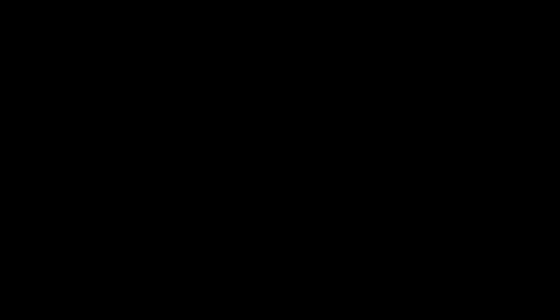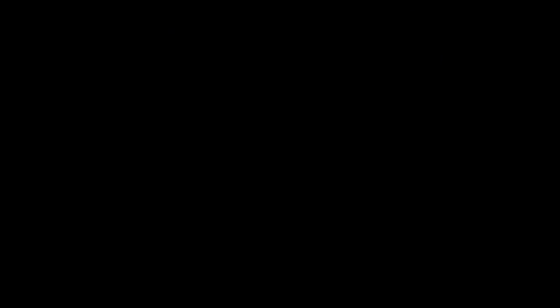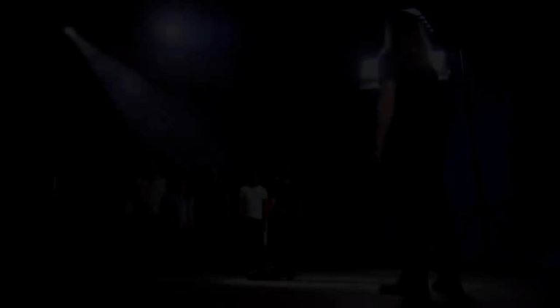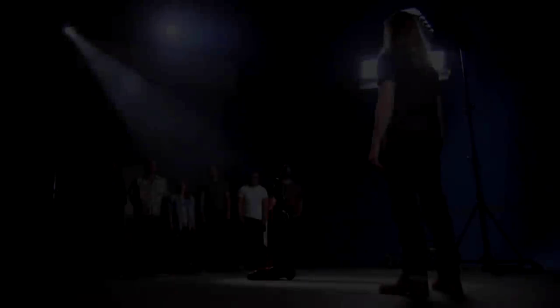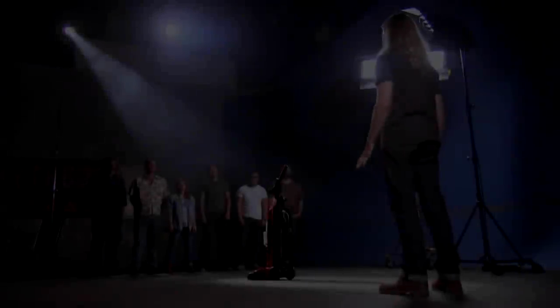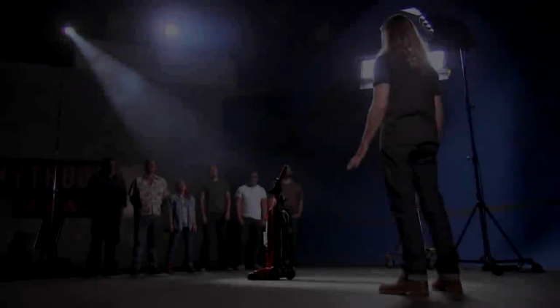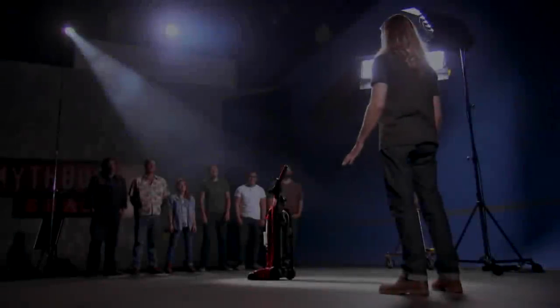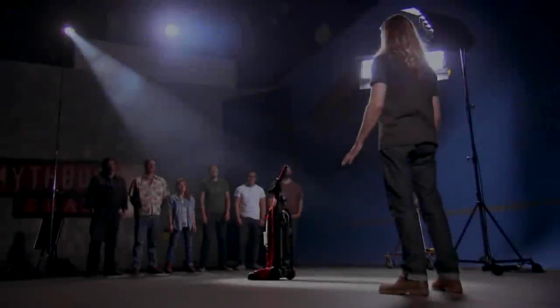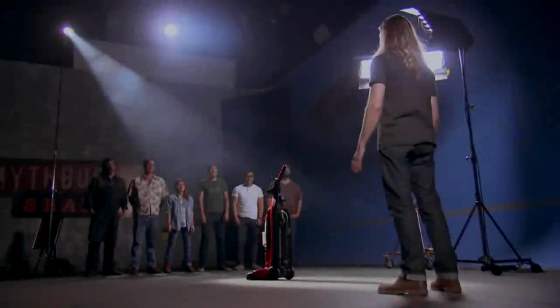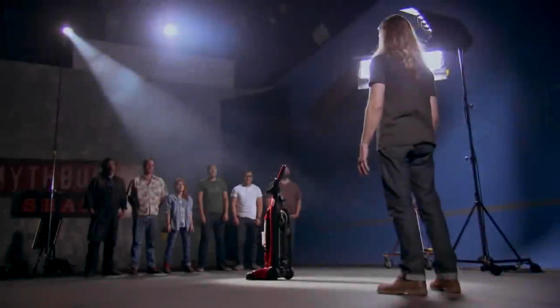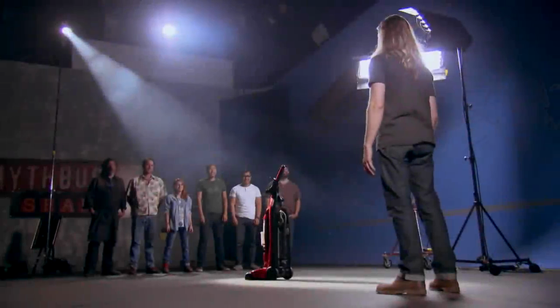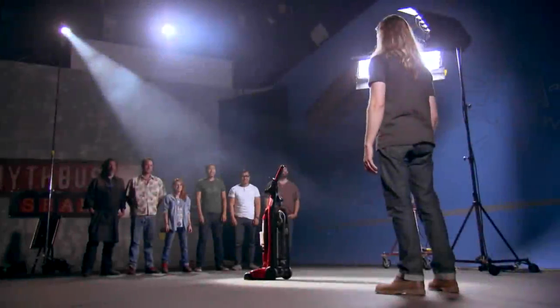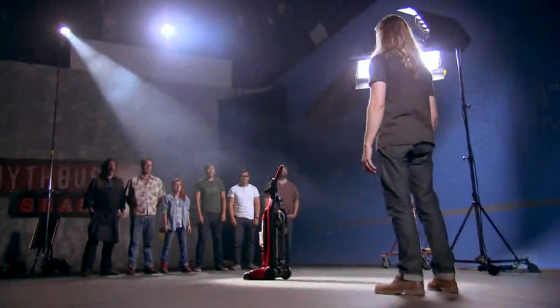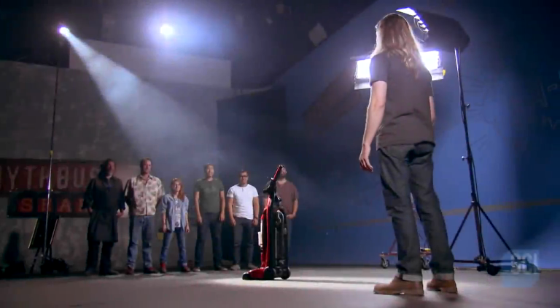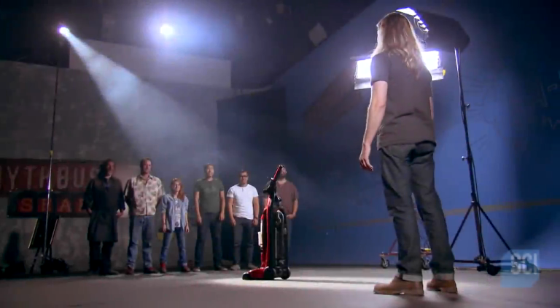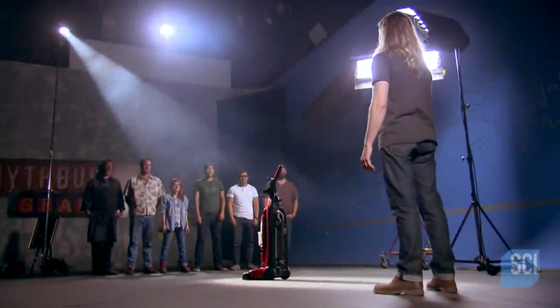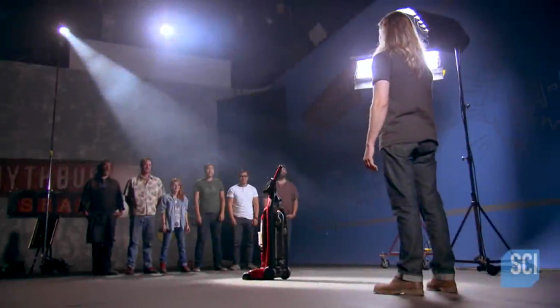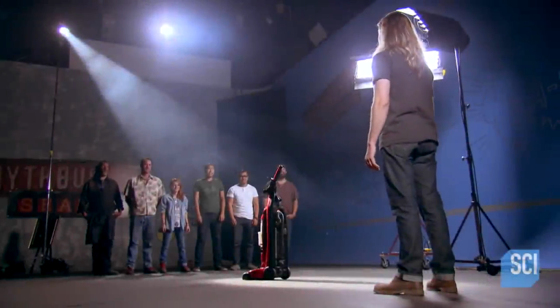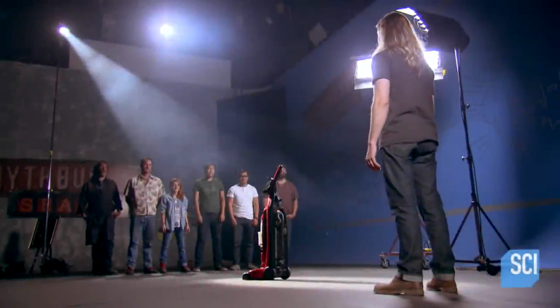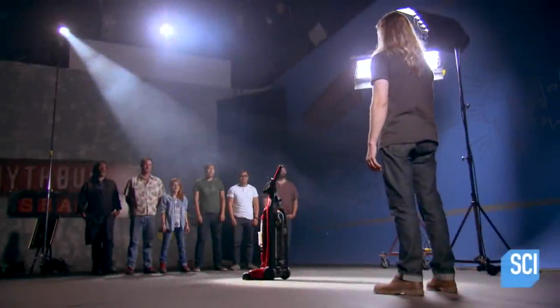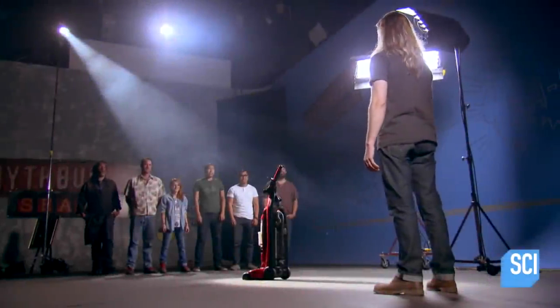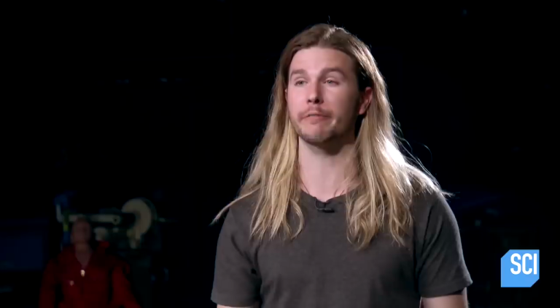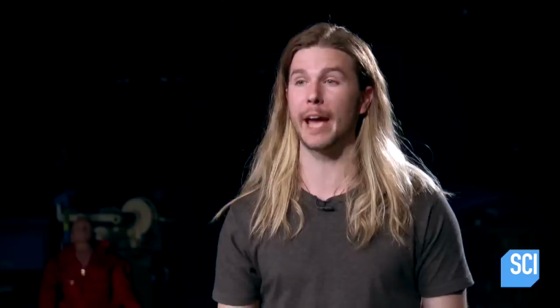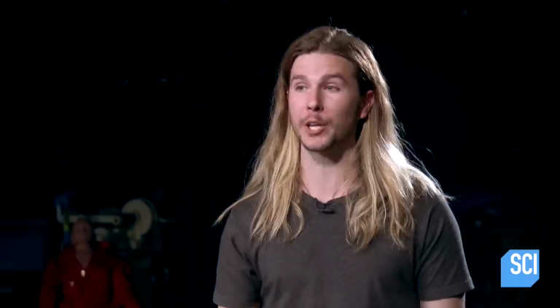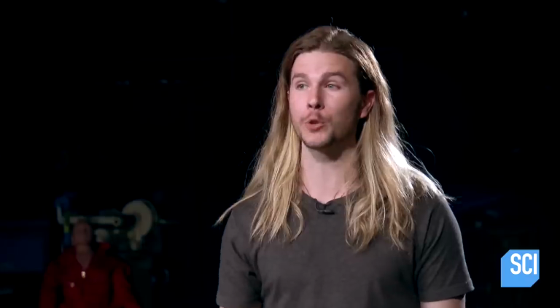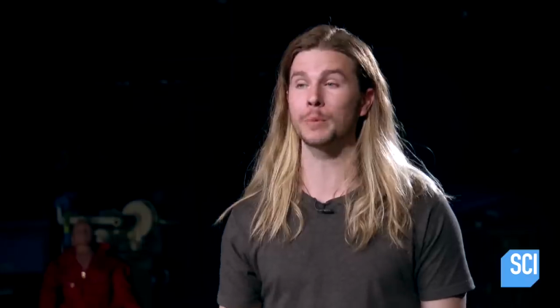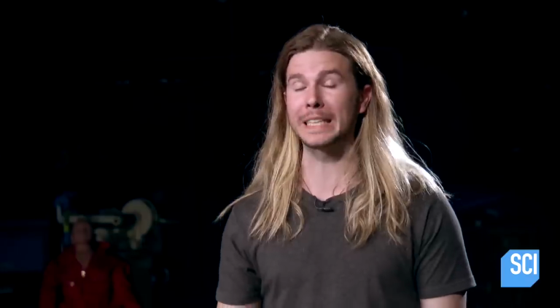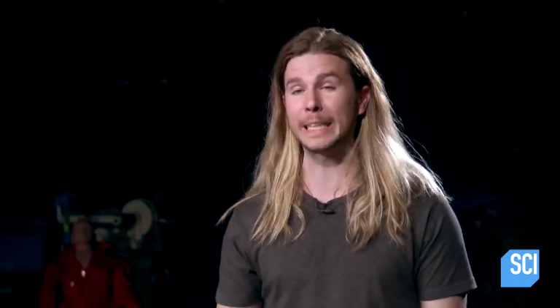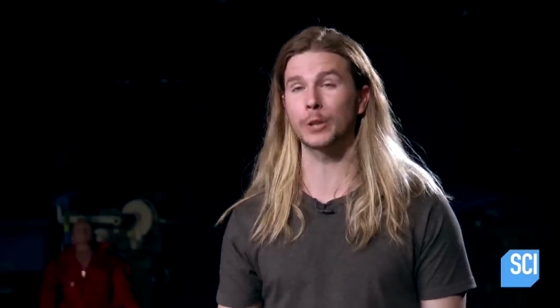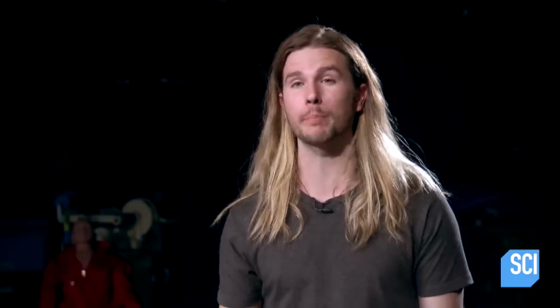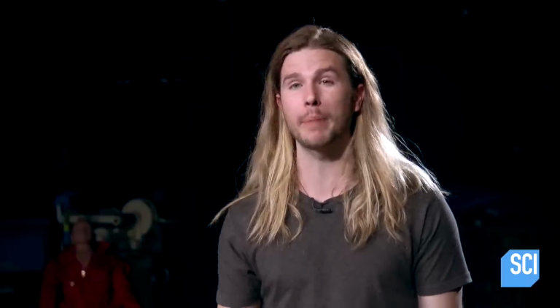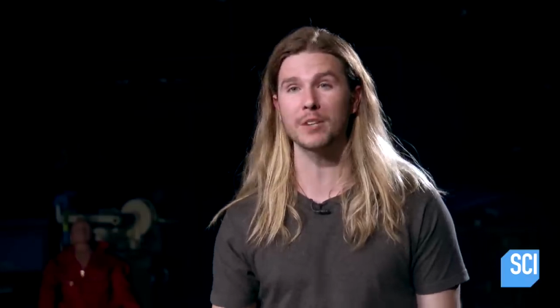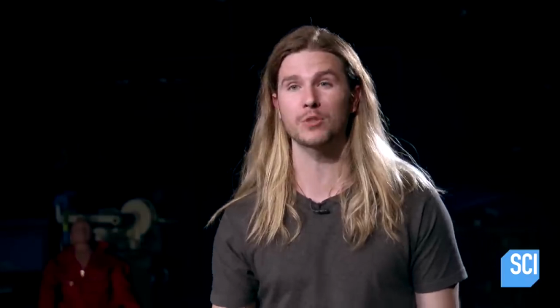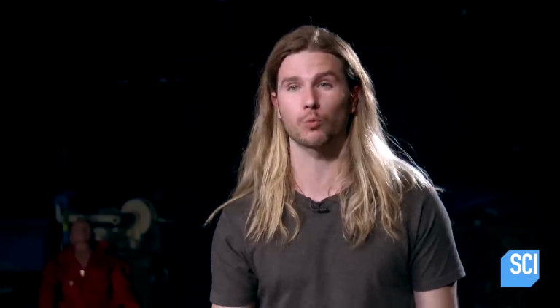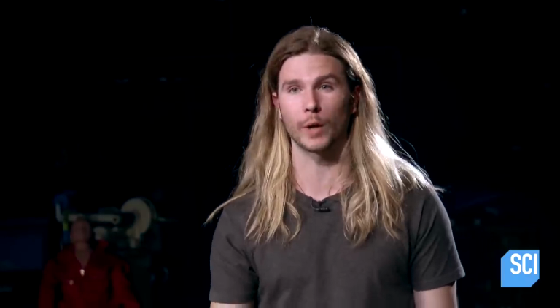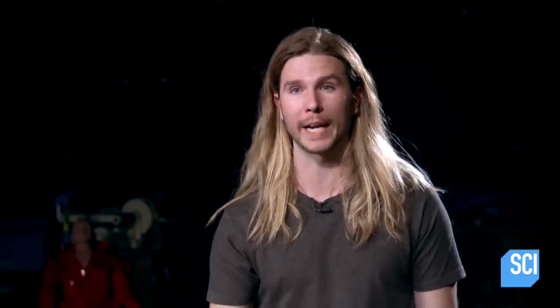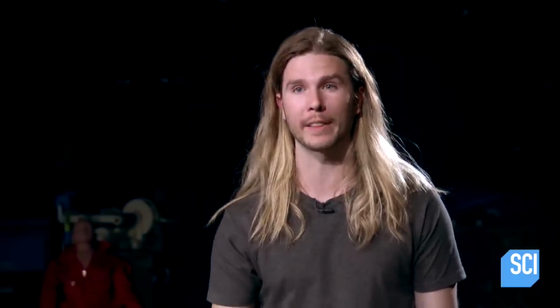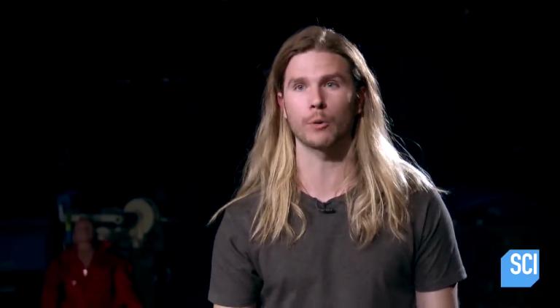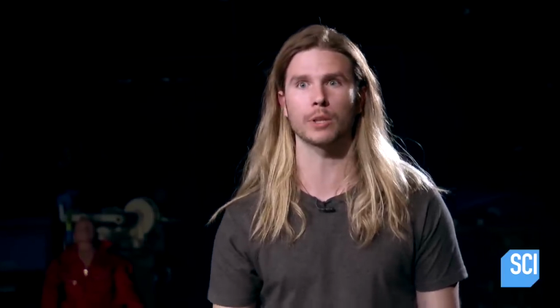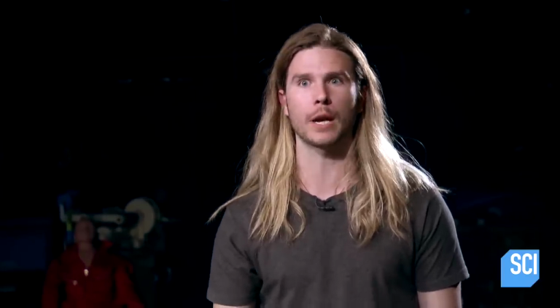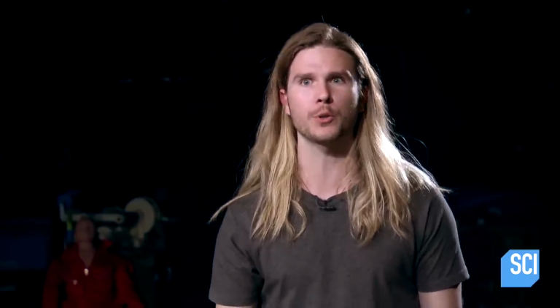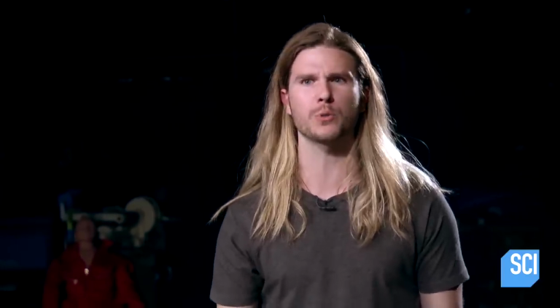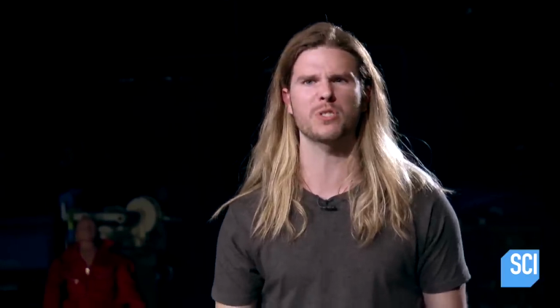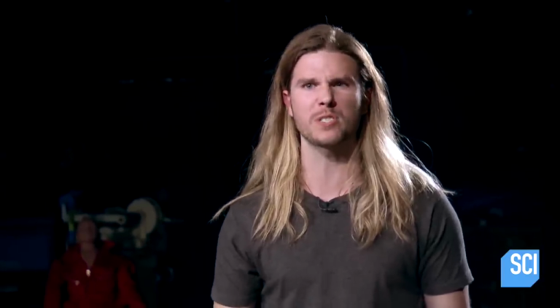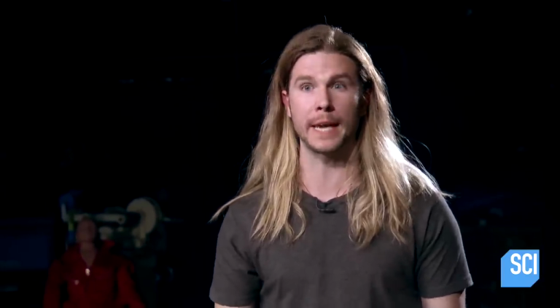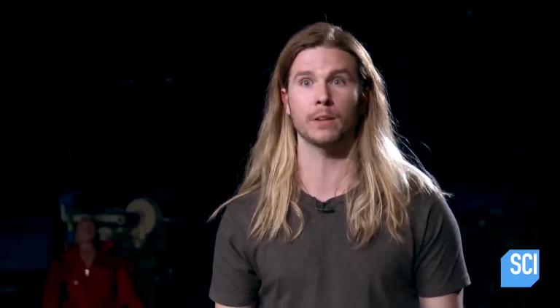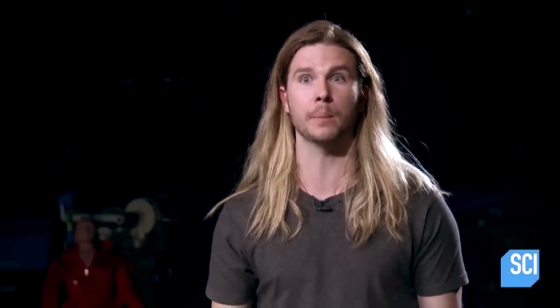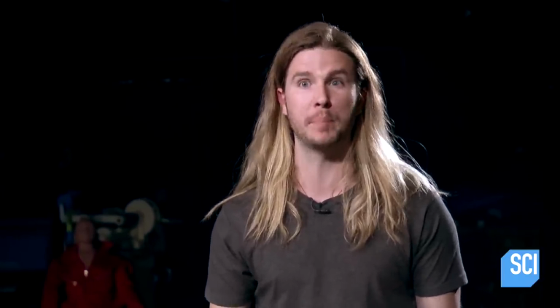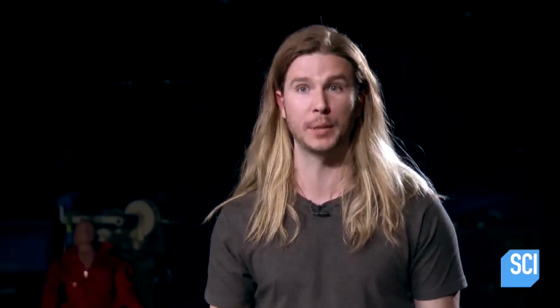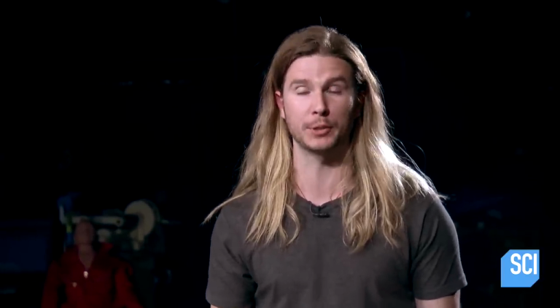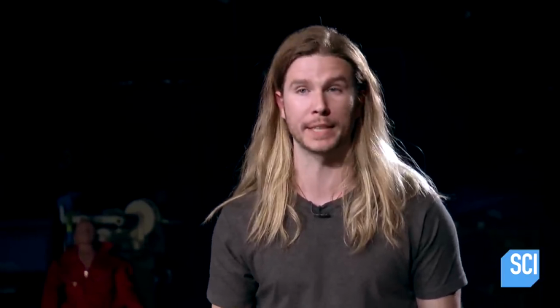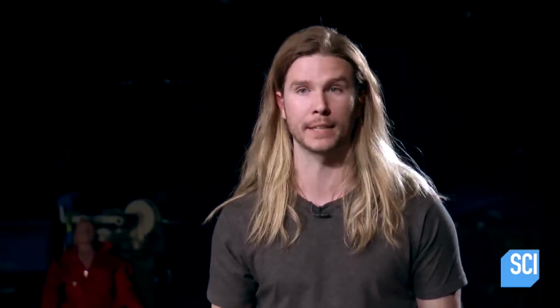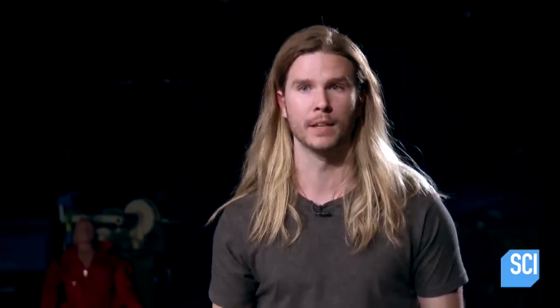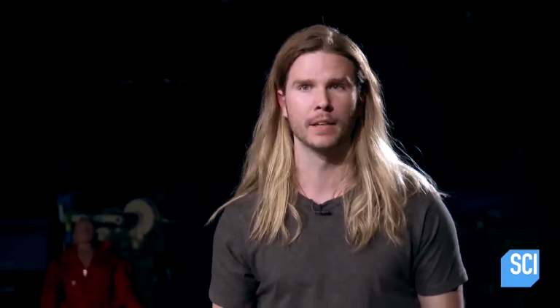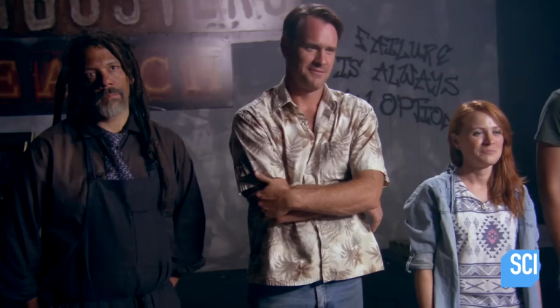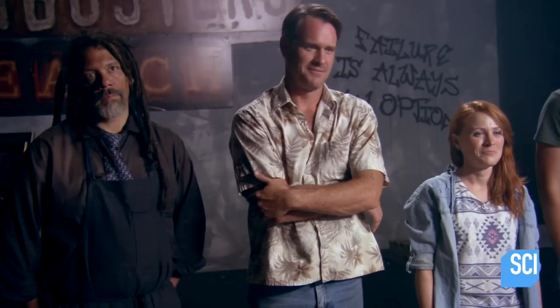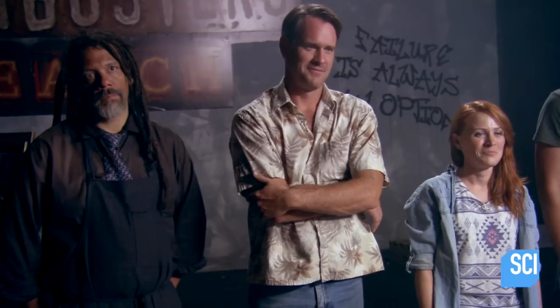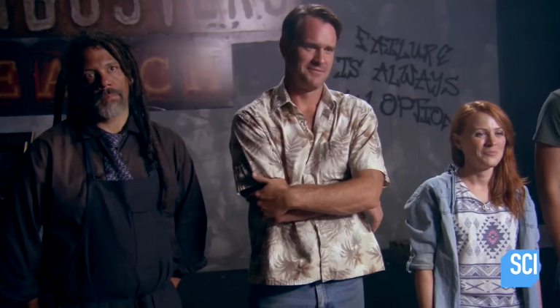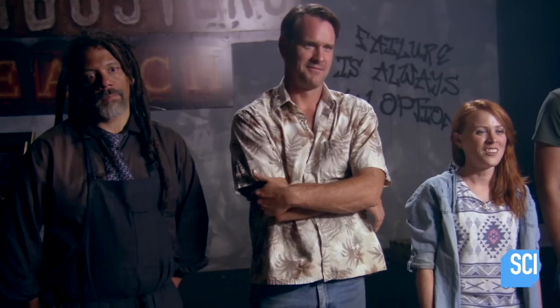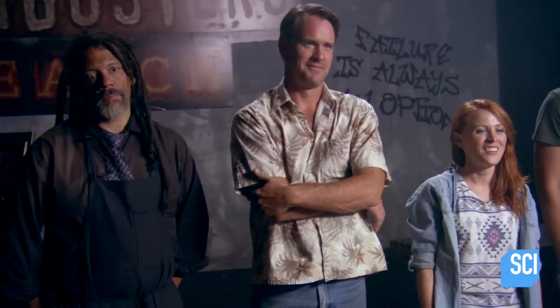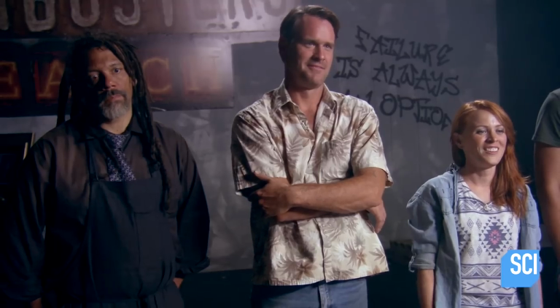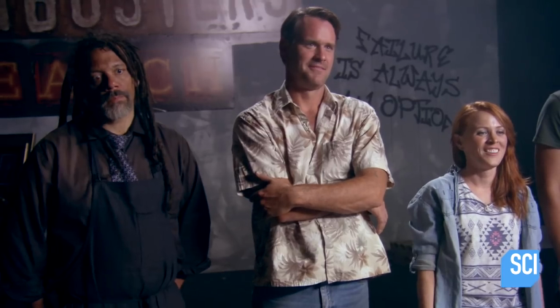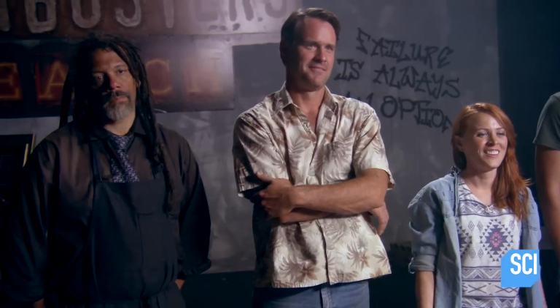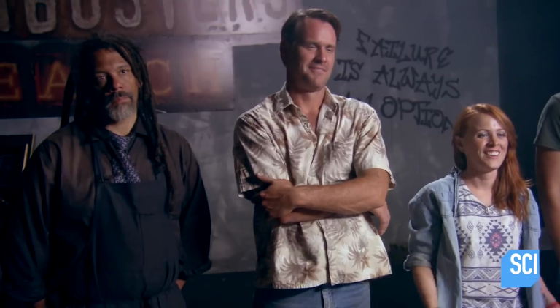The myth is that you can quickly build a vacuum cleaner based rig that will allow you to scale a building like Spiderman.